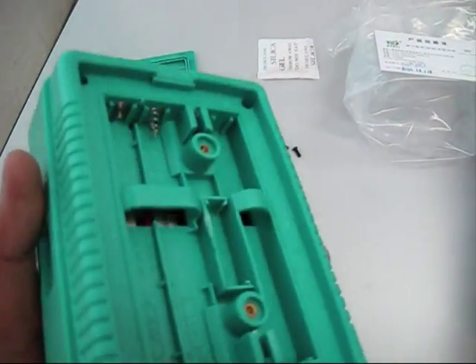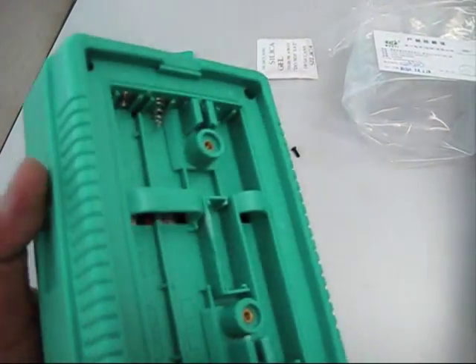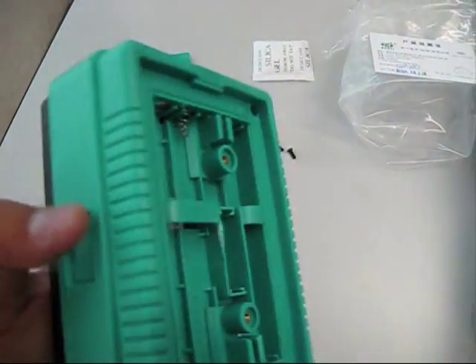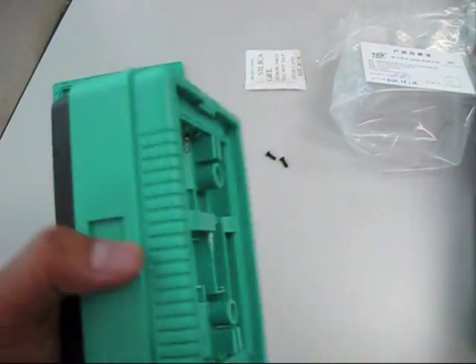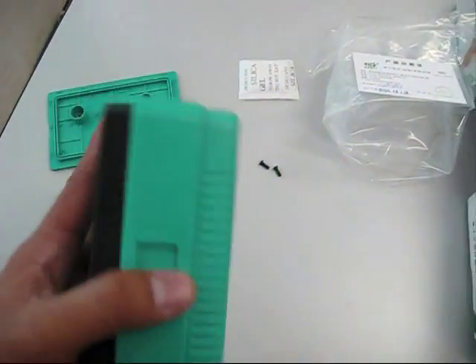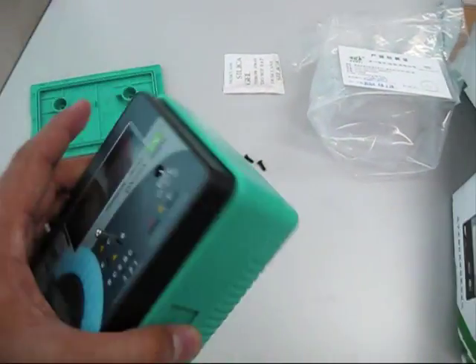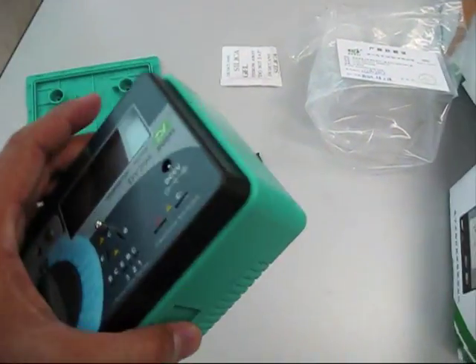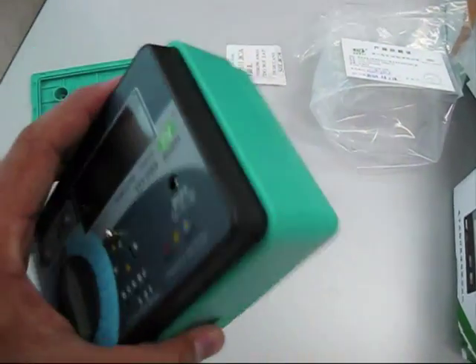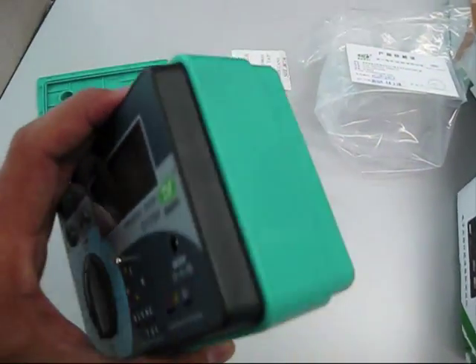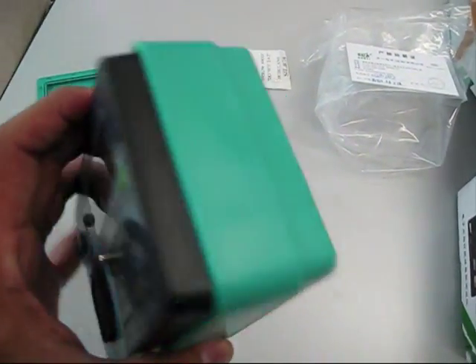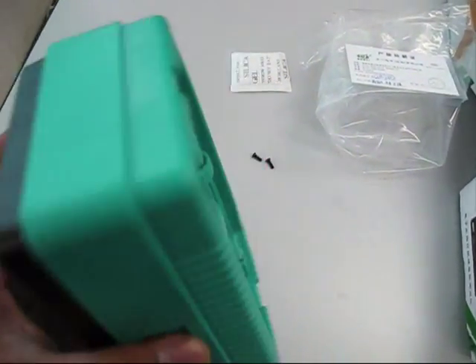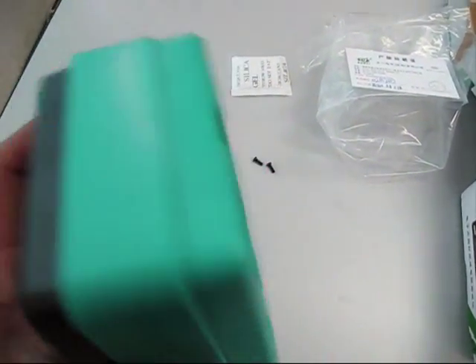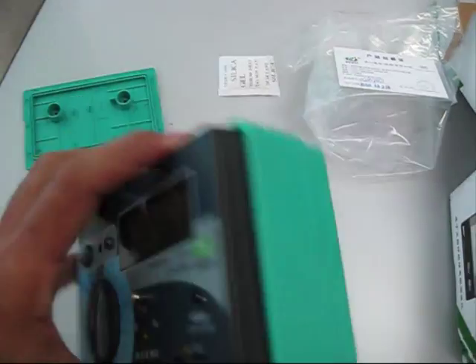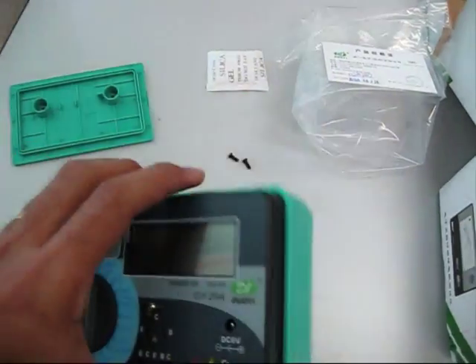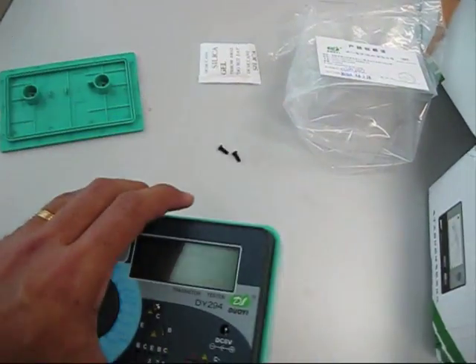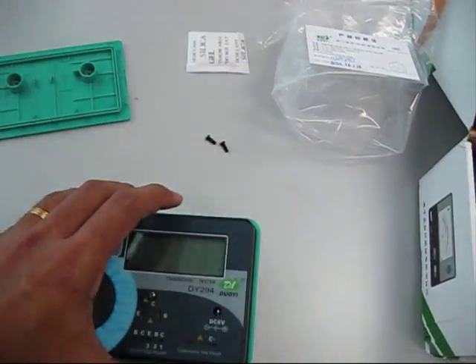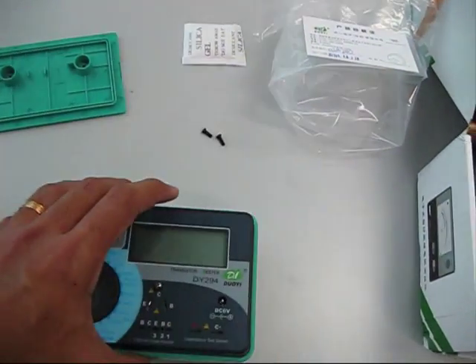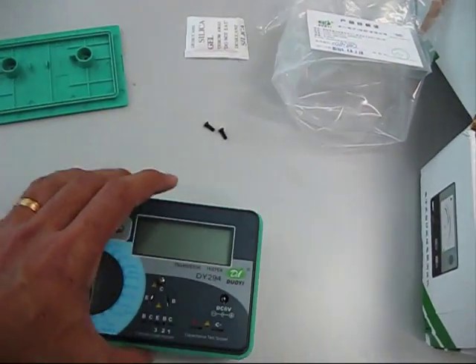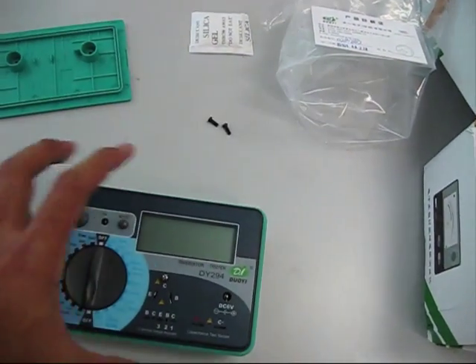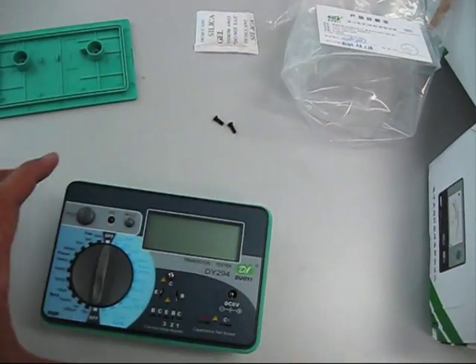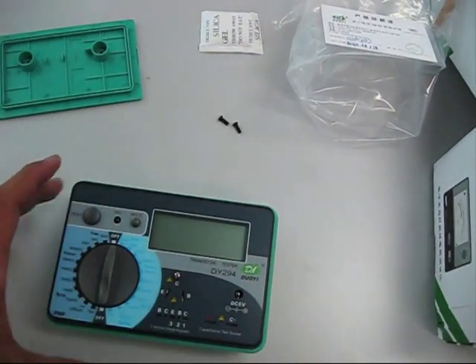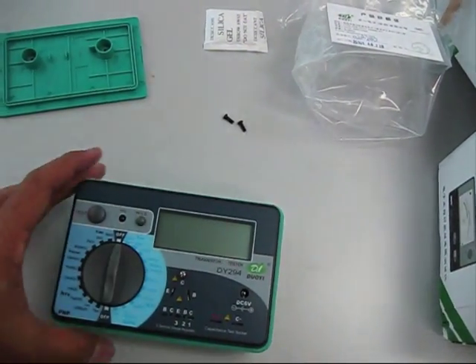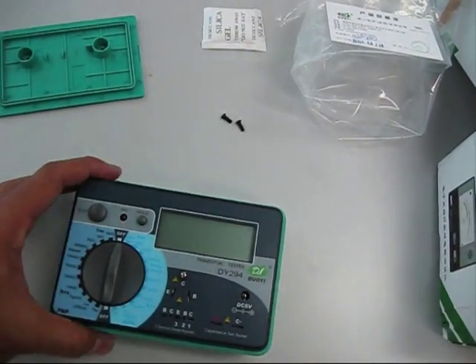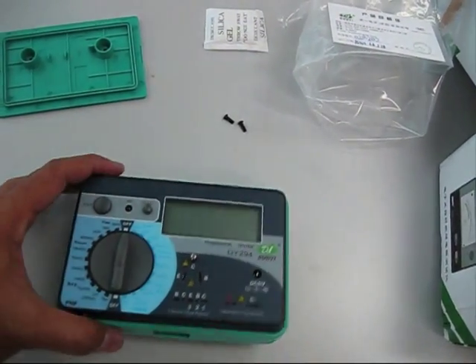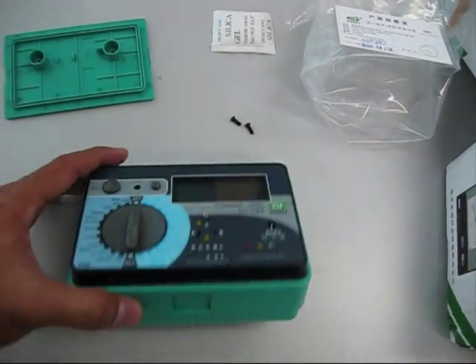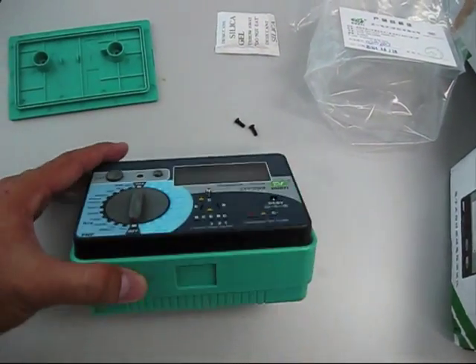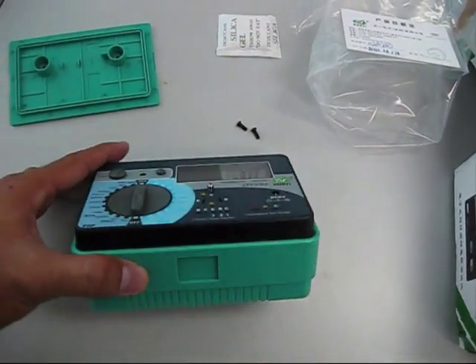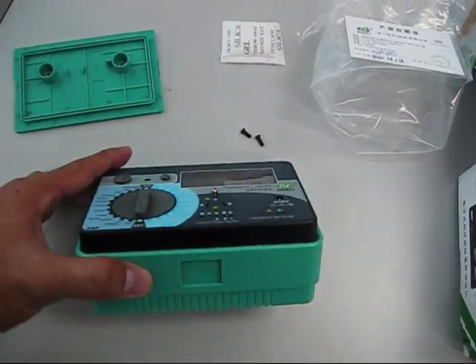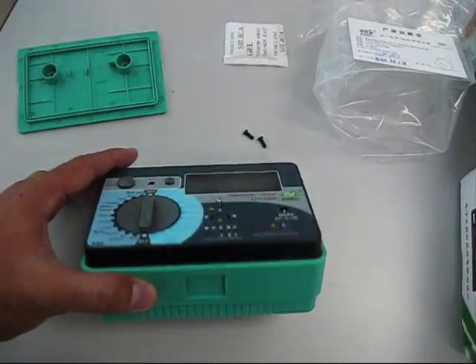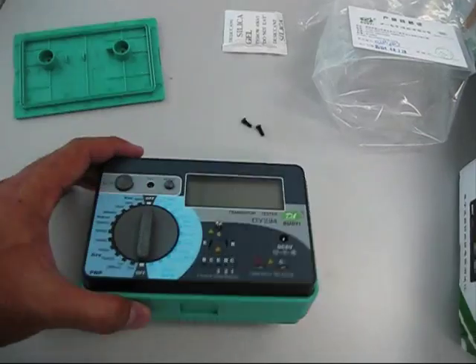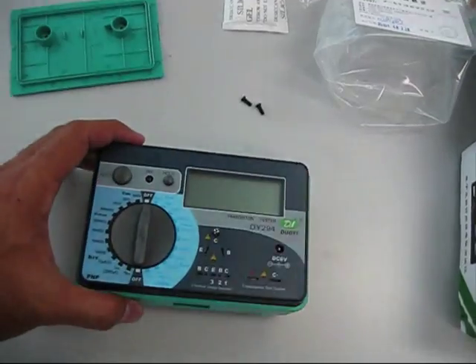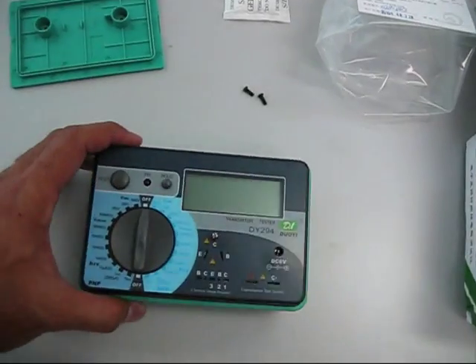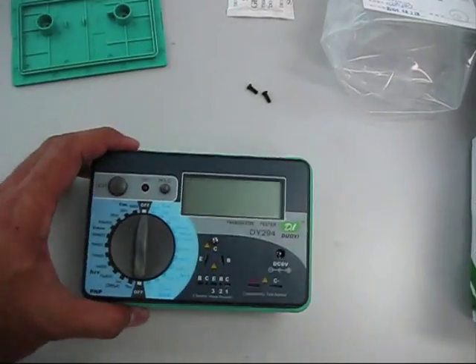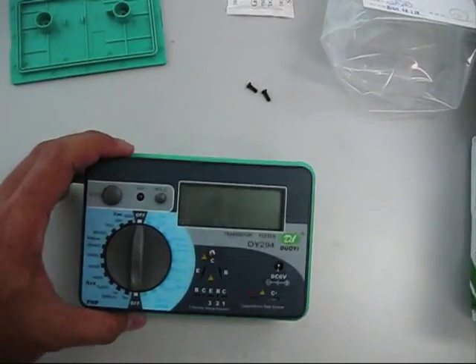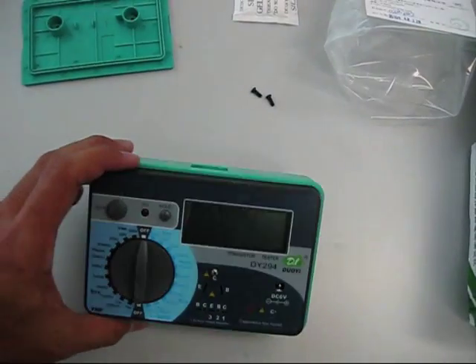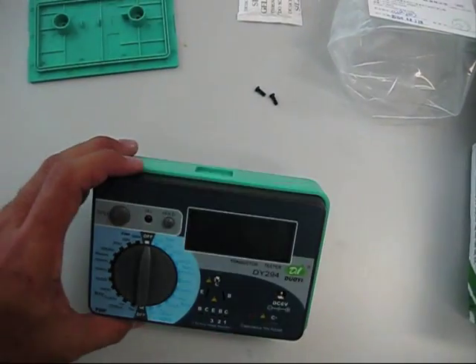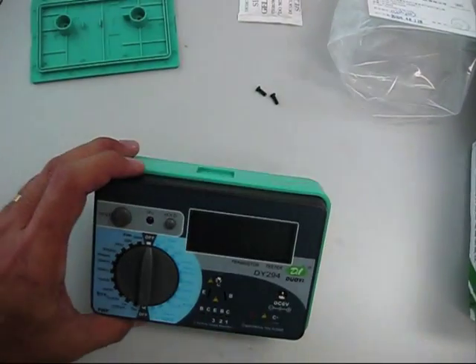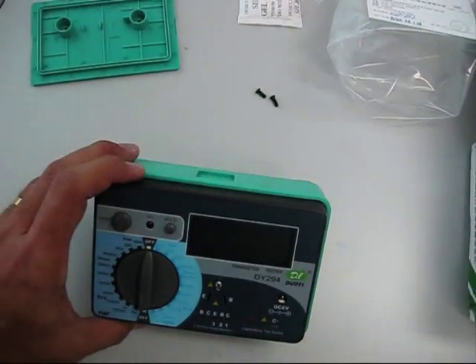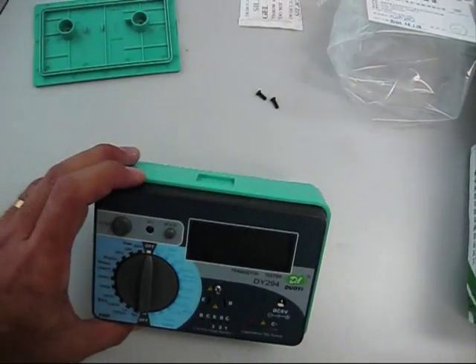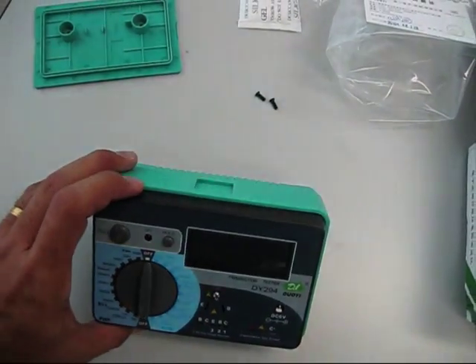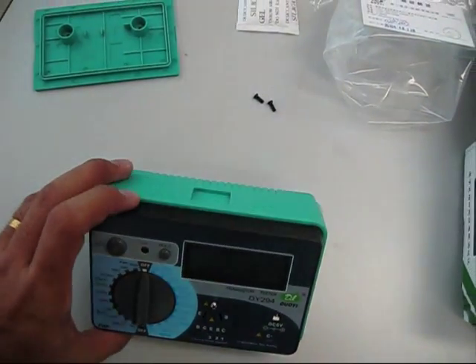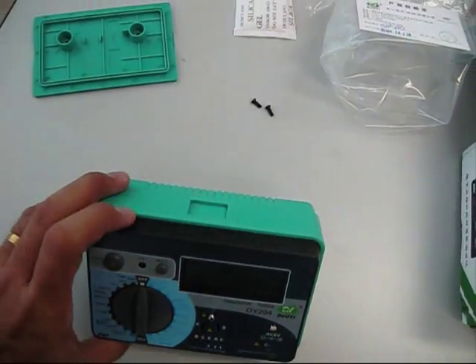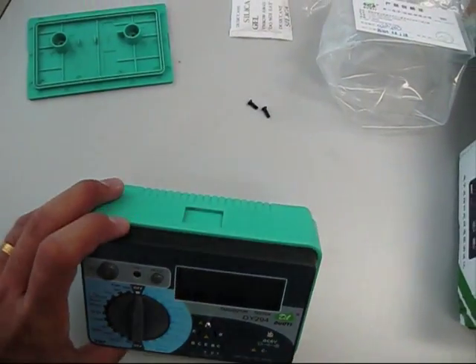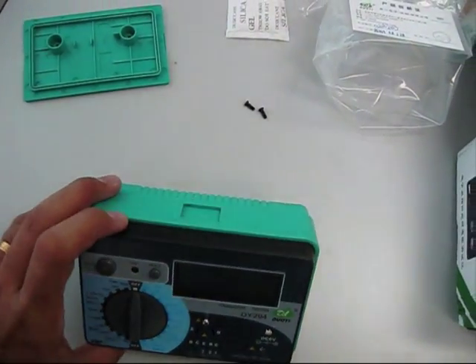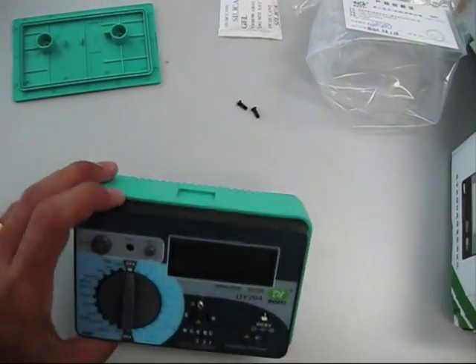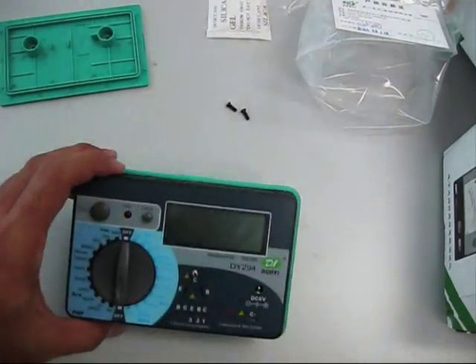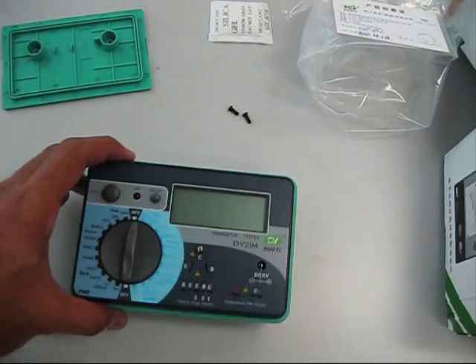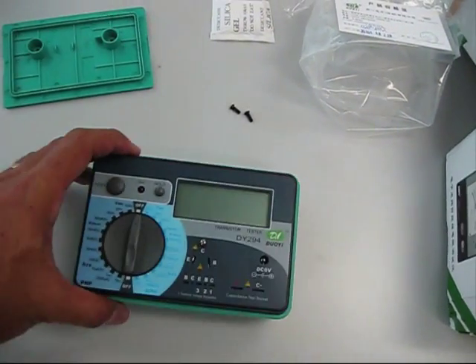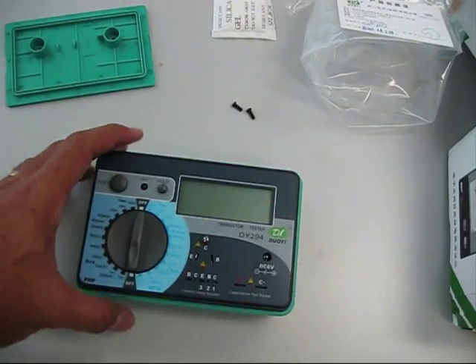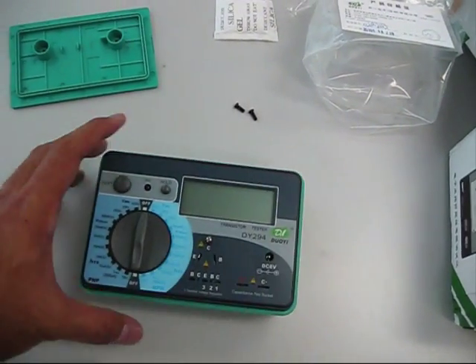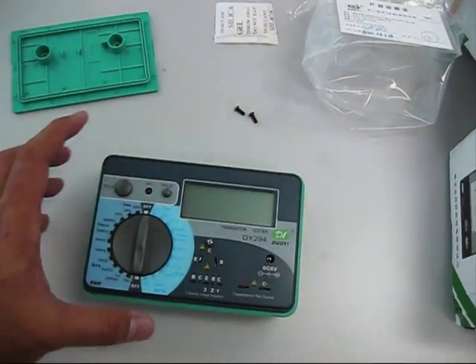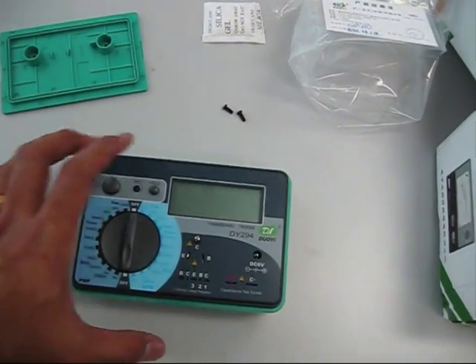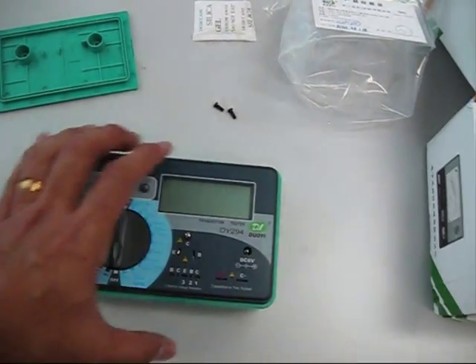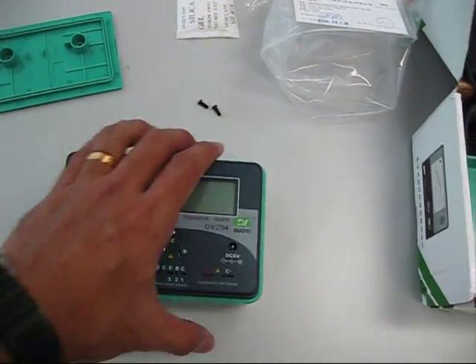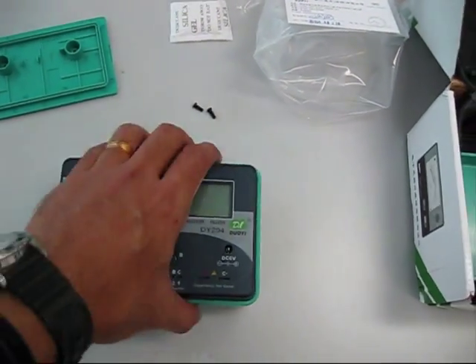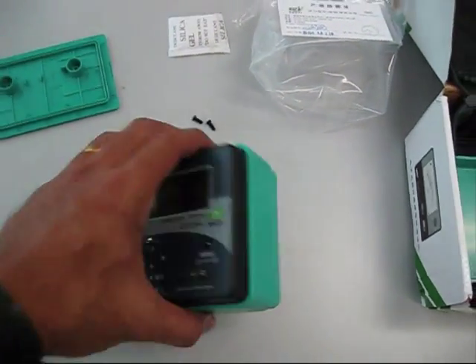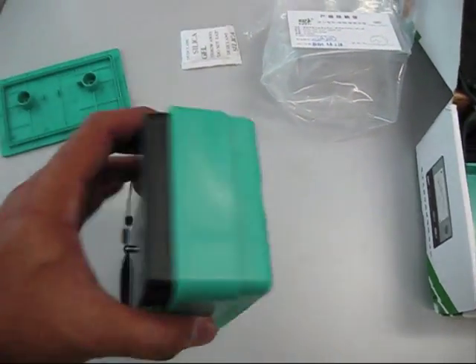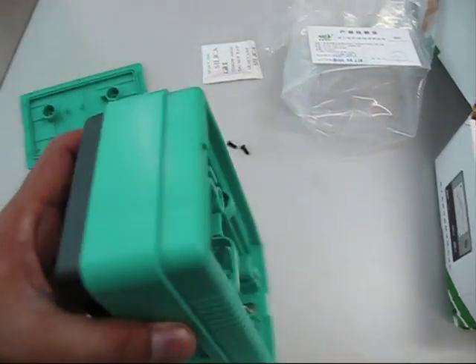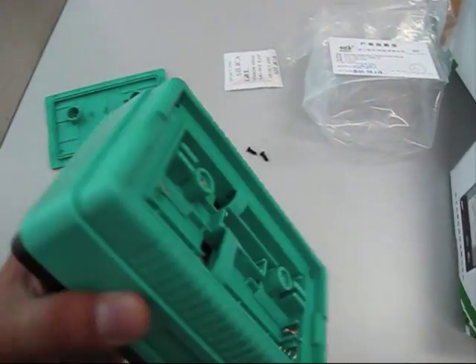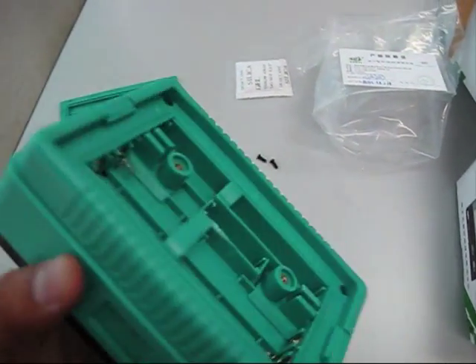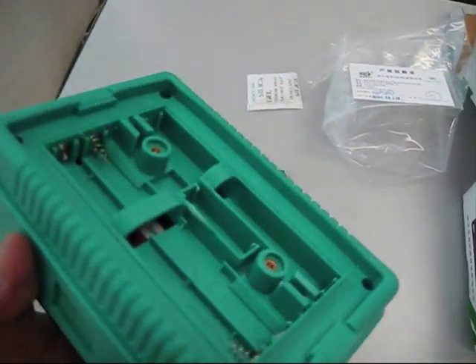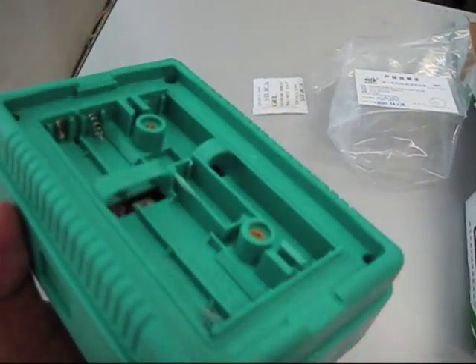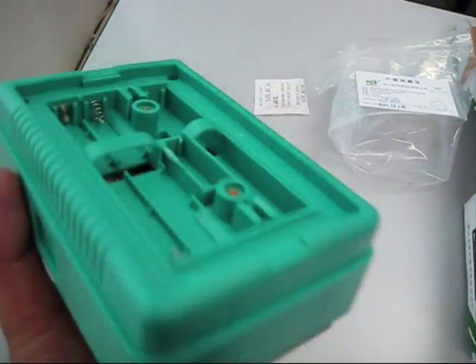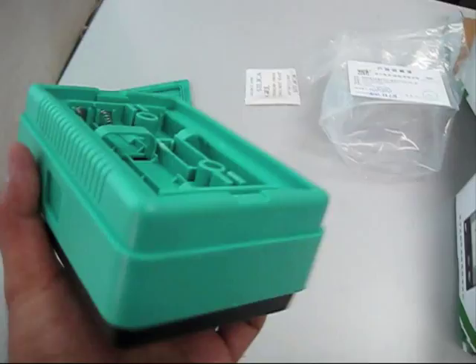I will review this meter. I will let you know the result in a couple of days time.